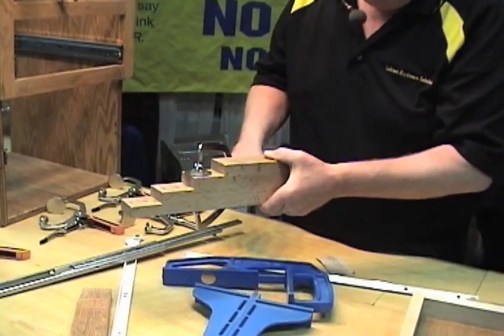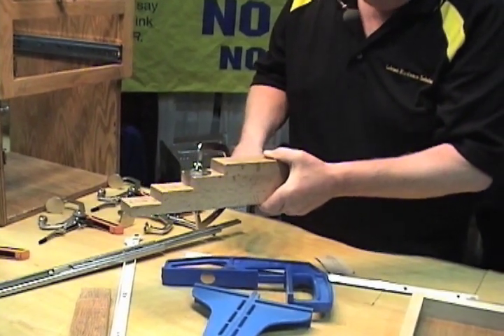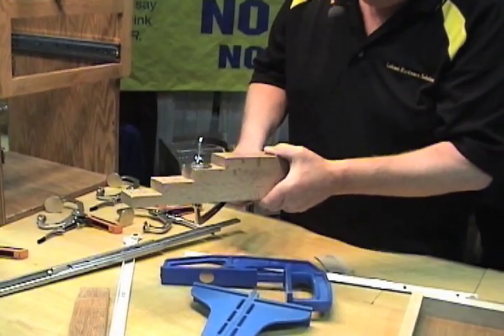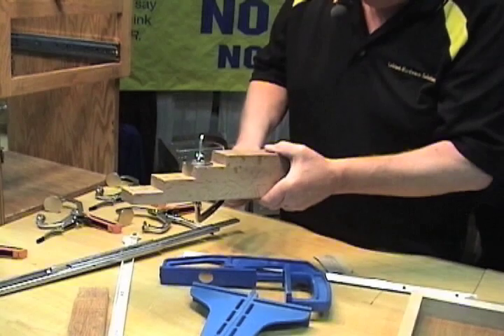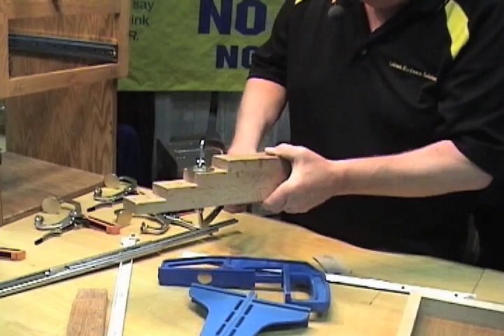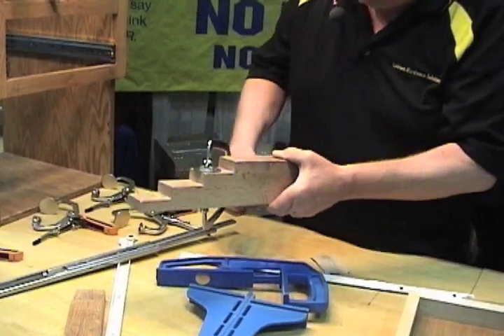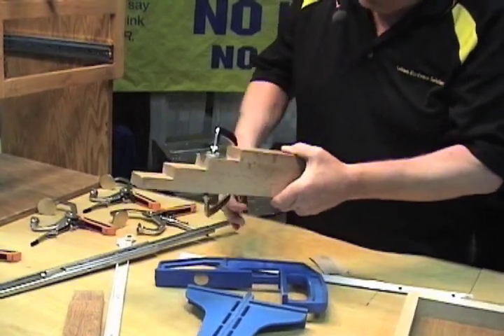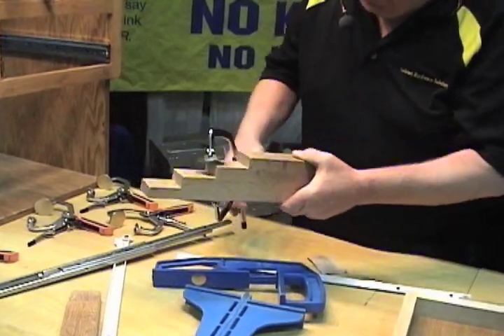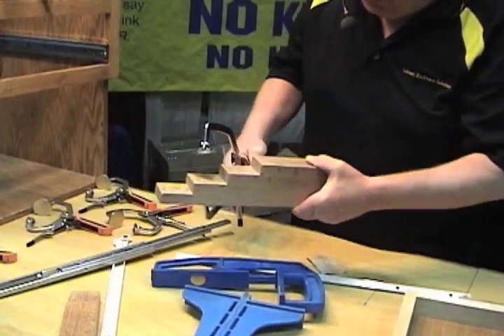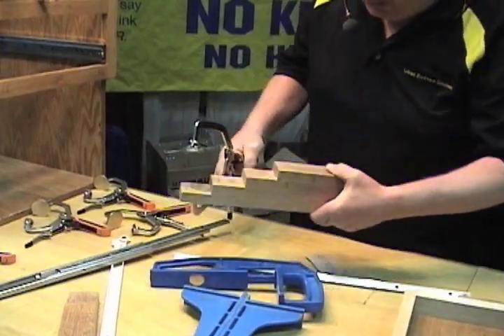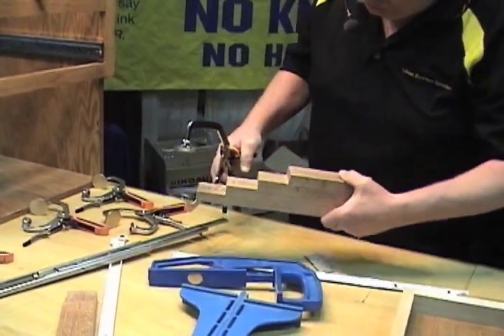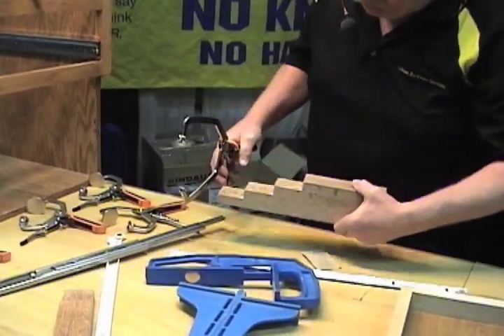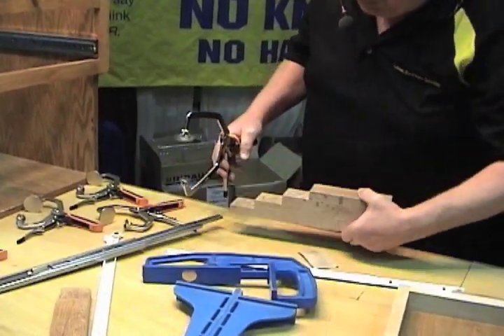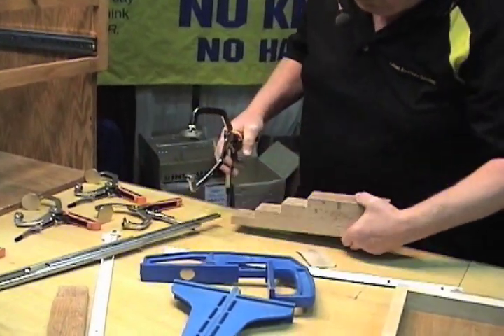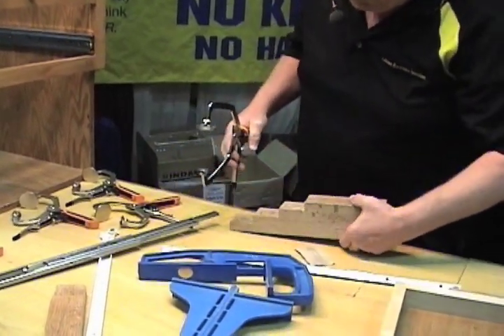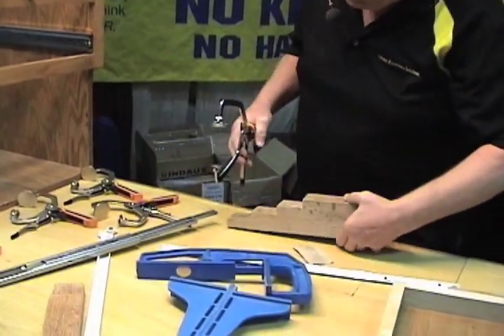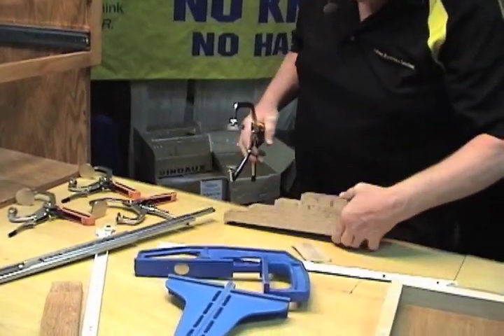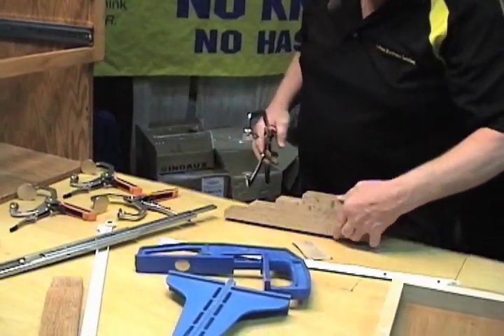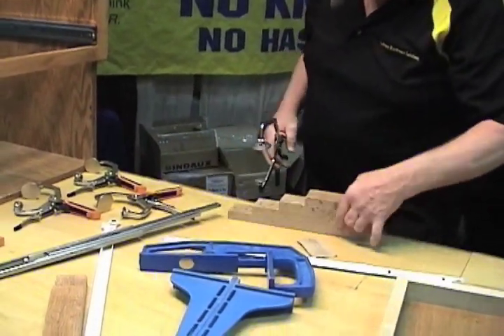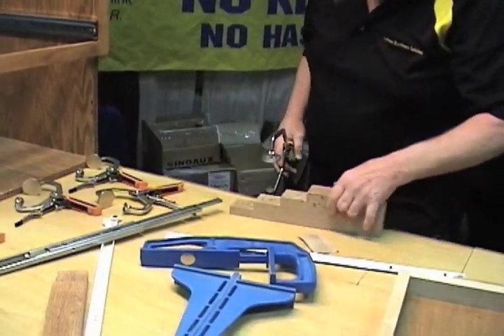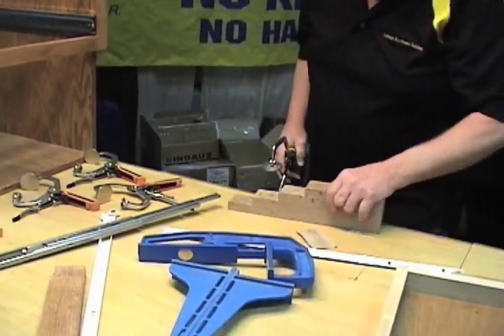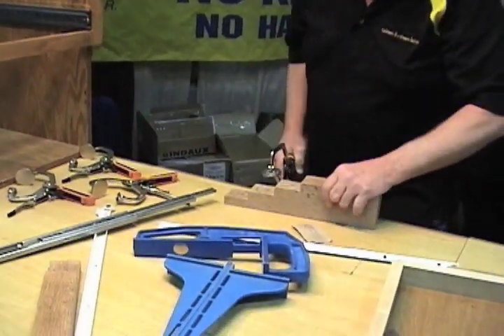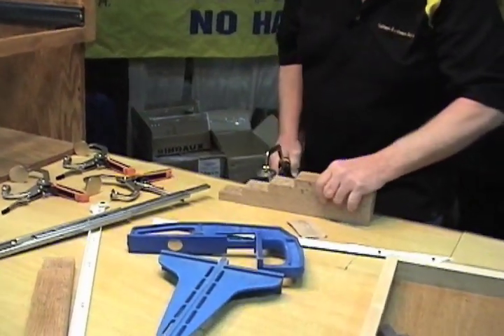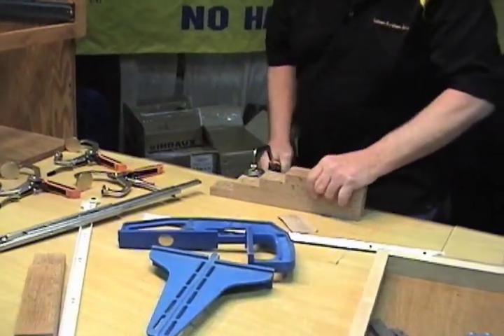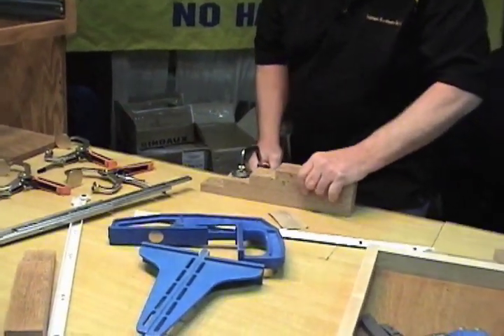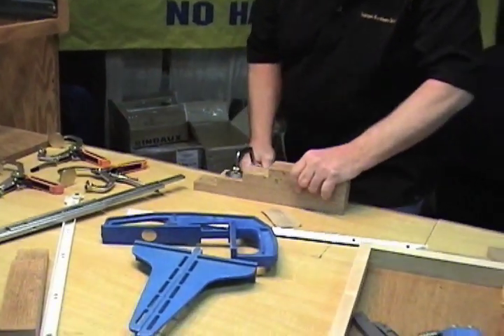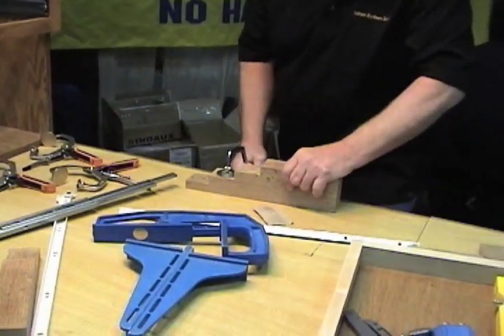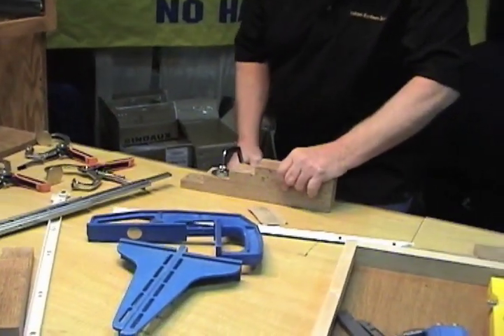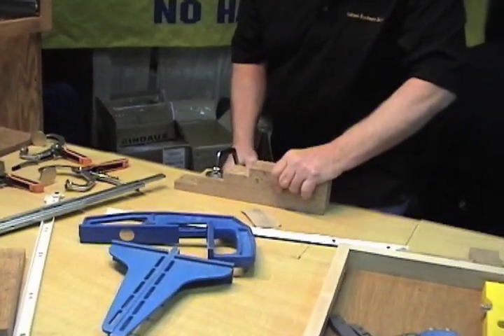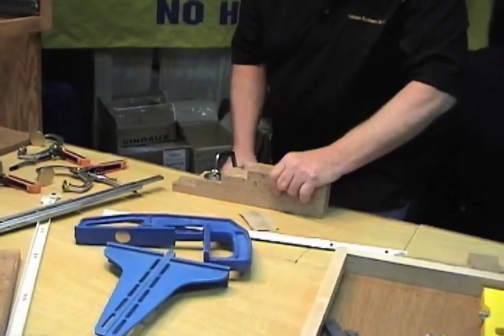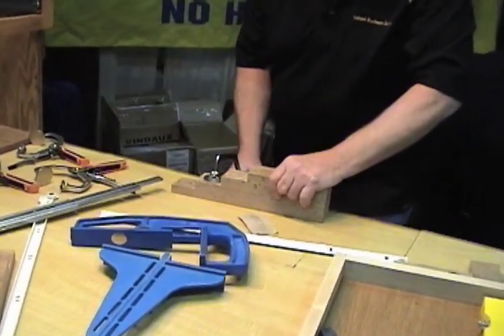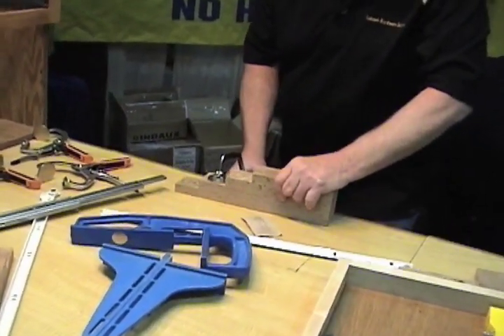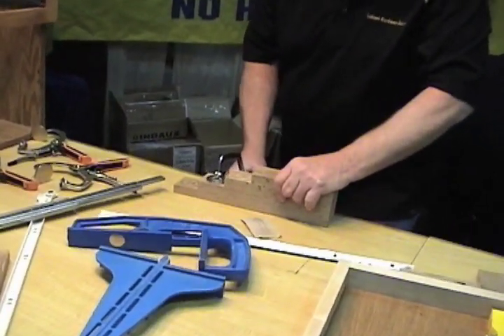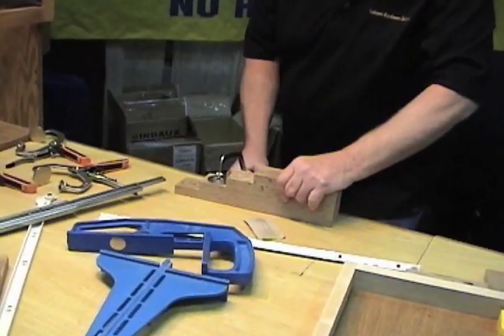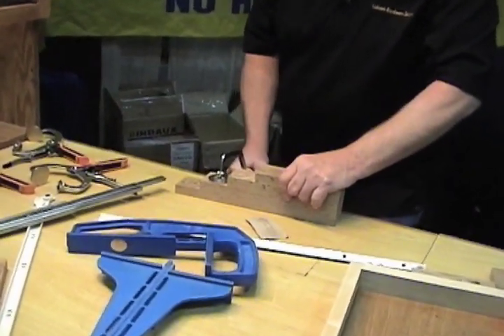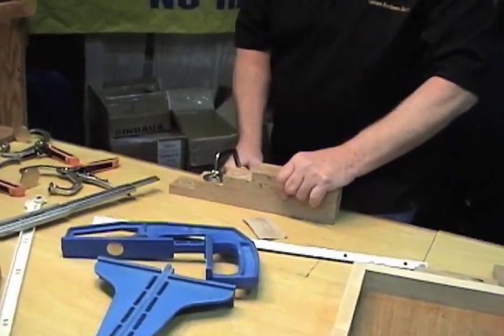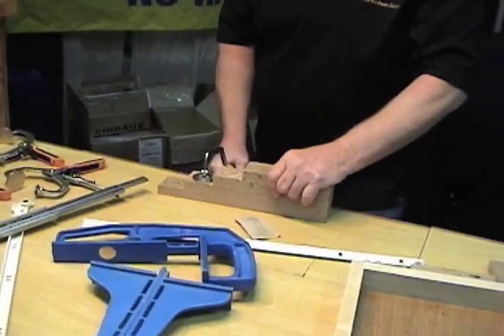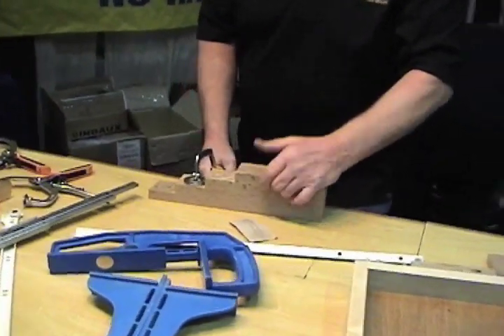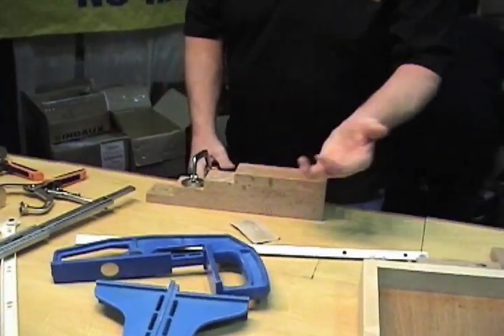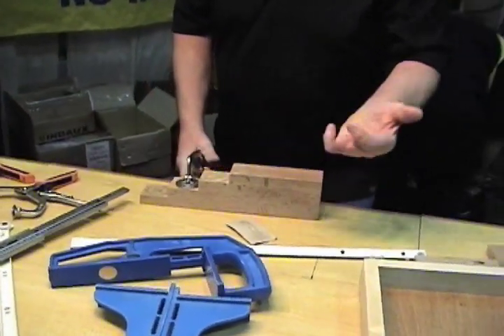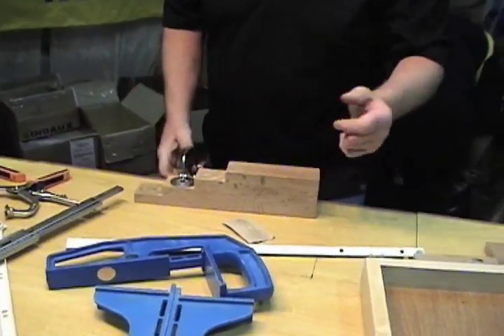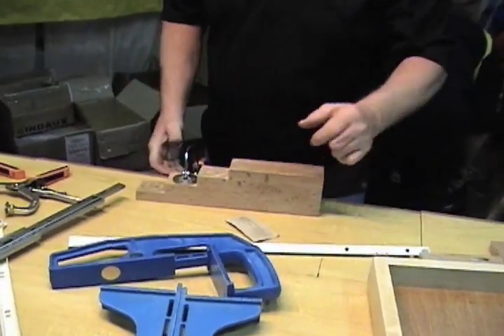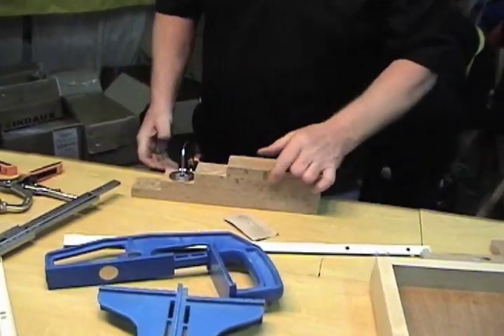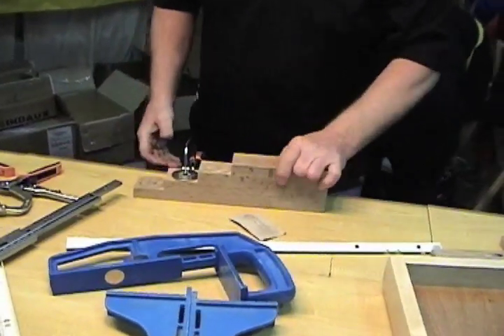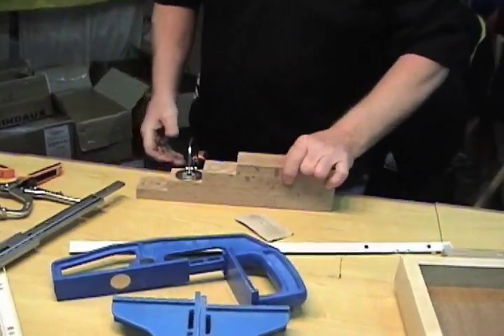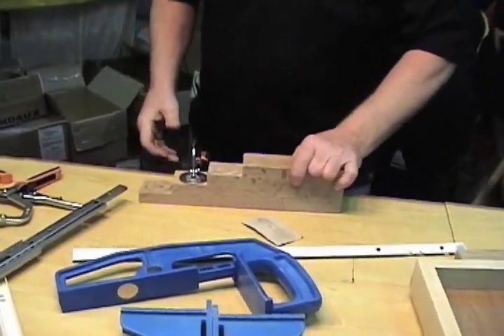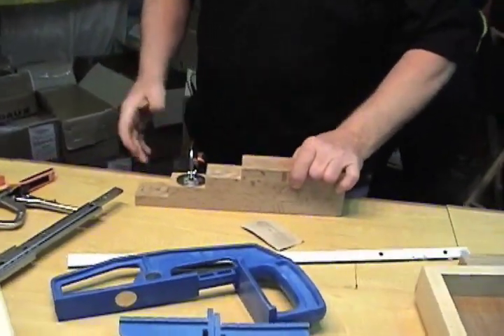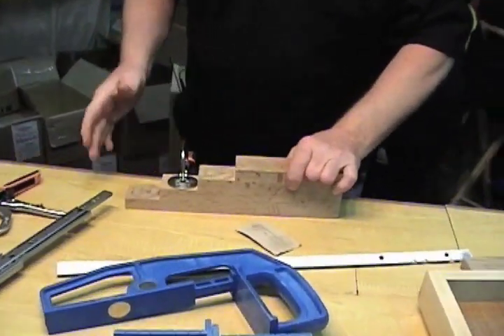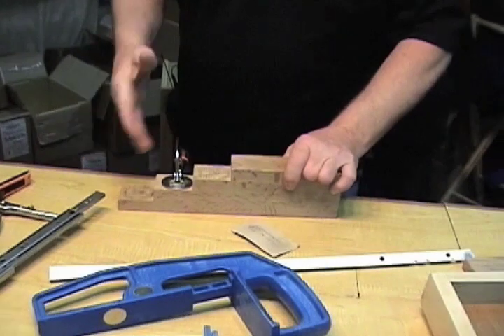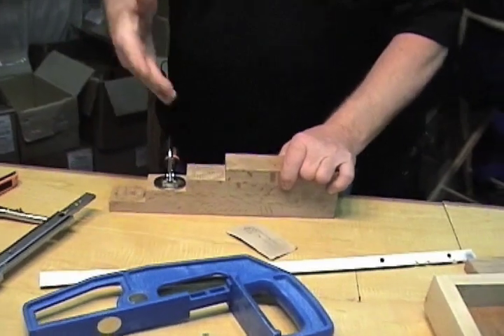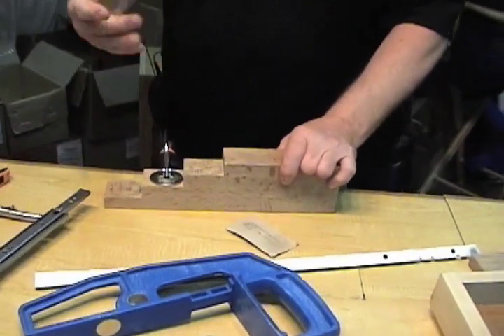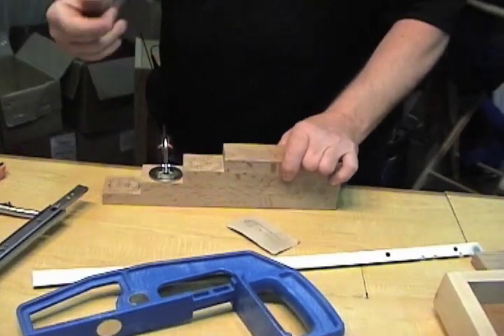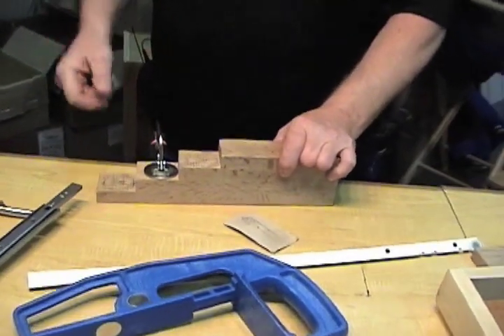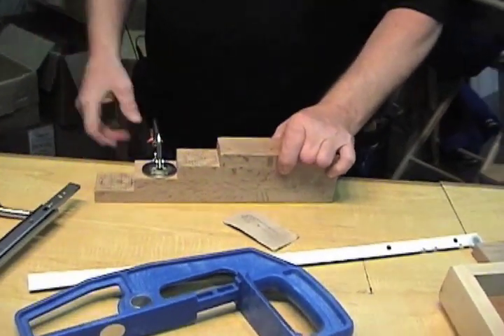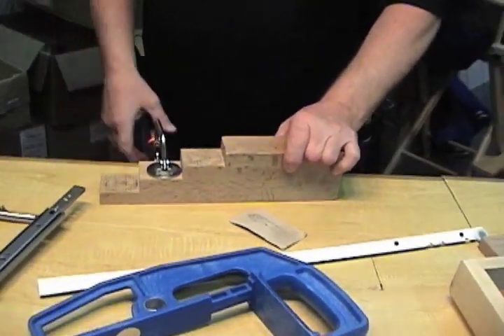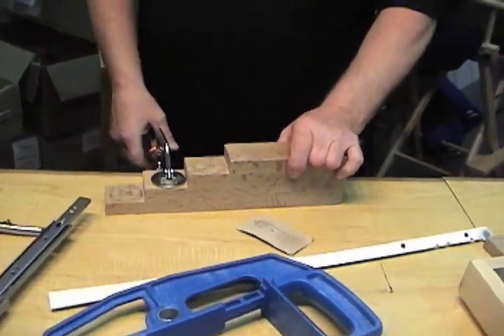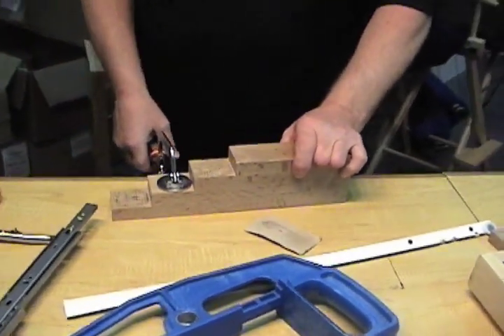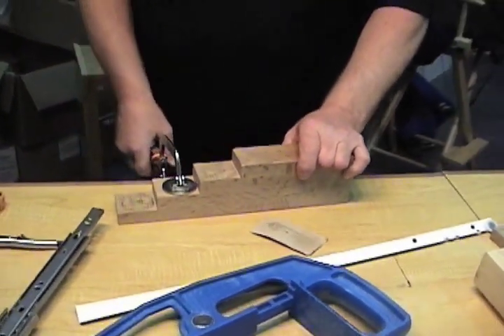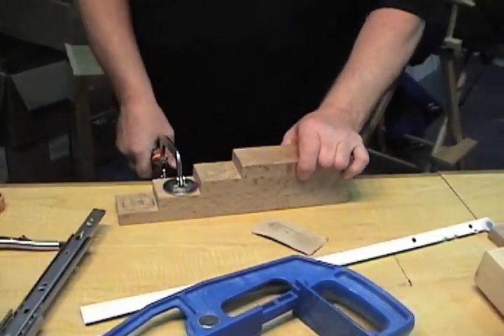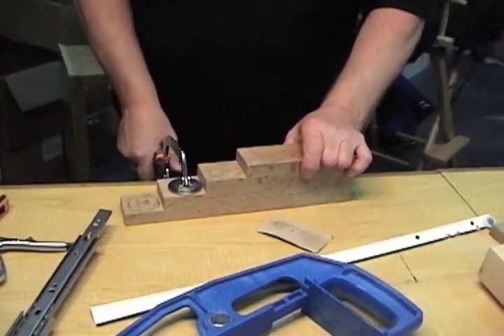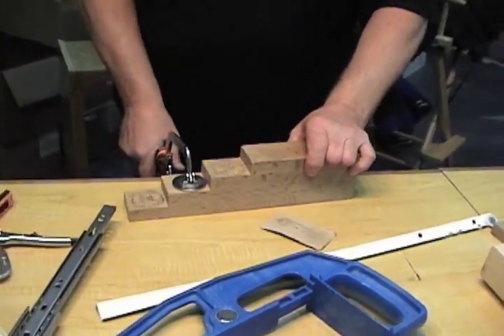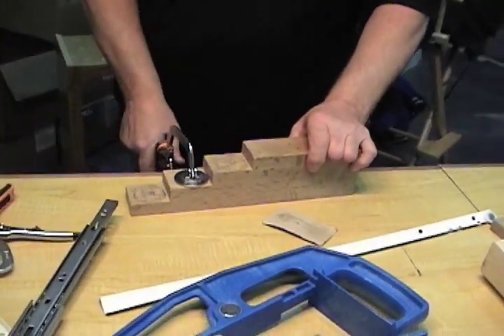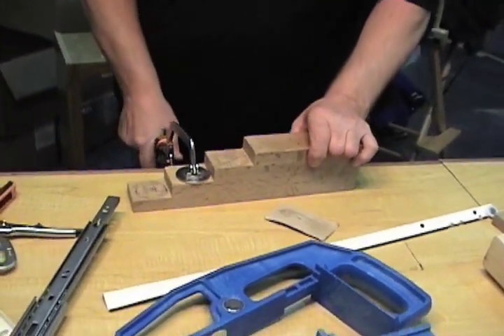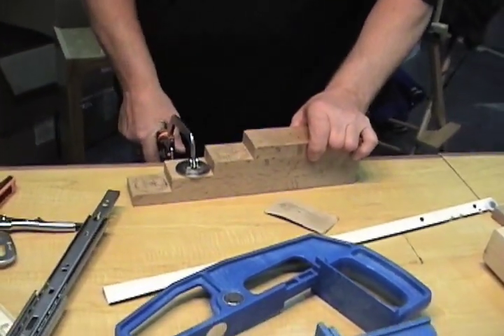If you want to clamp it on a work bench, a drill press, a router table, or a band saw — clamp it, drill it, sand it, router it, do whatever you want.